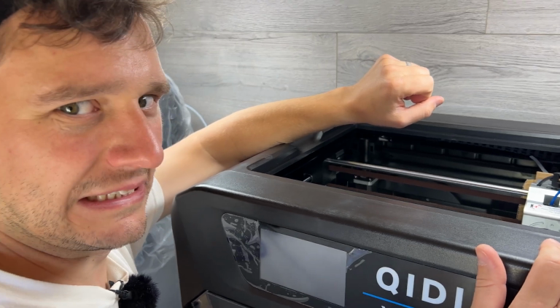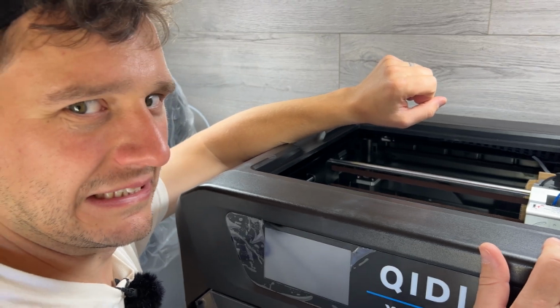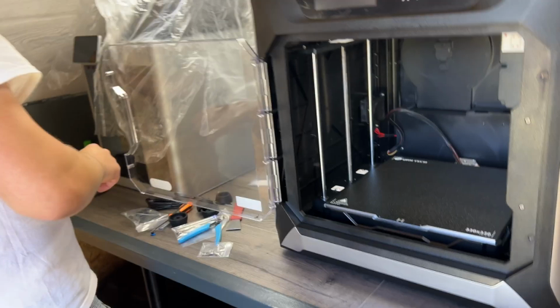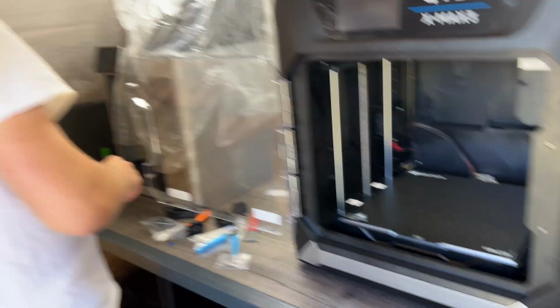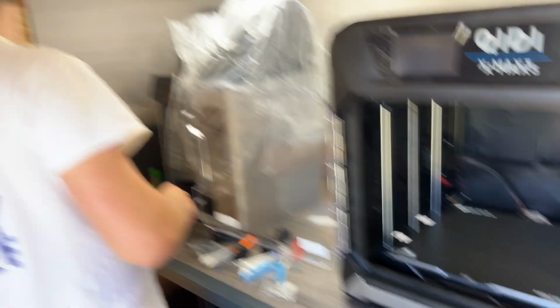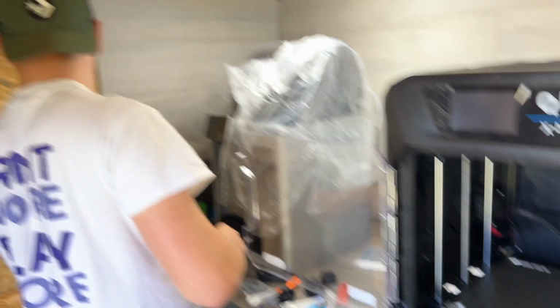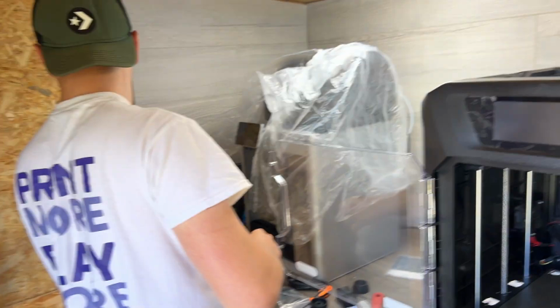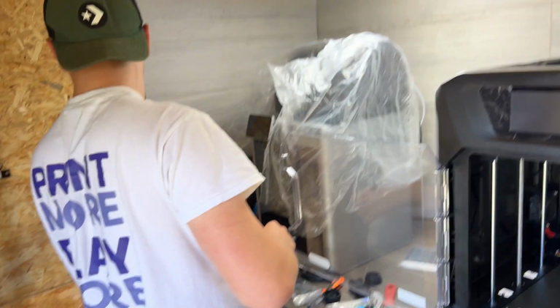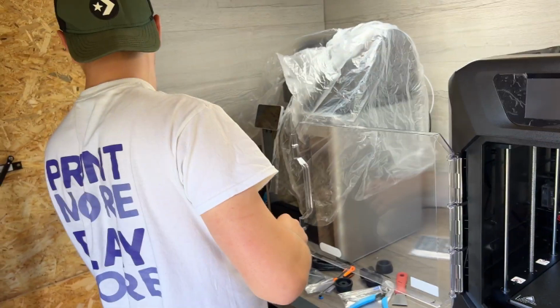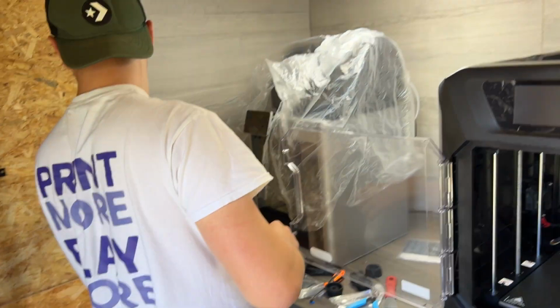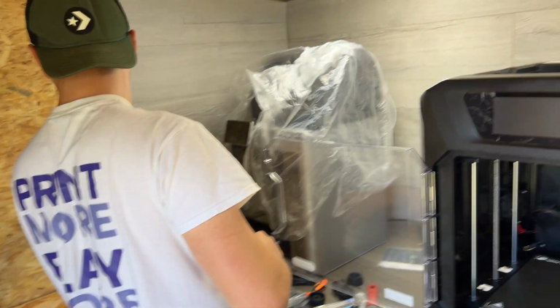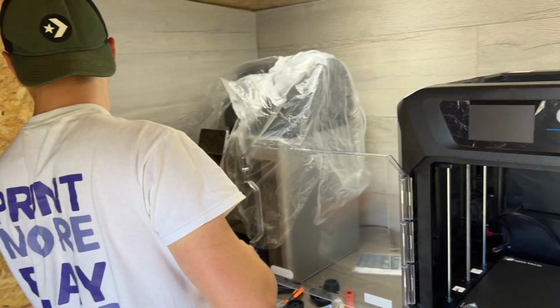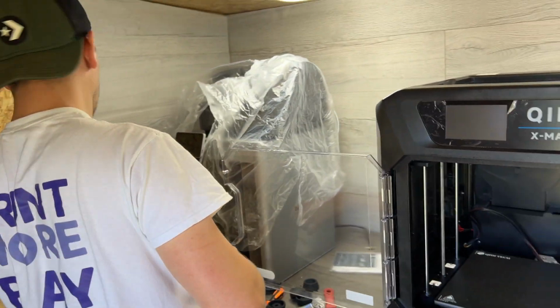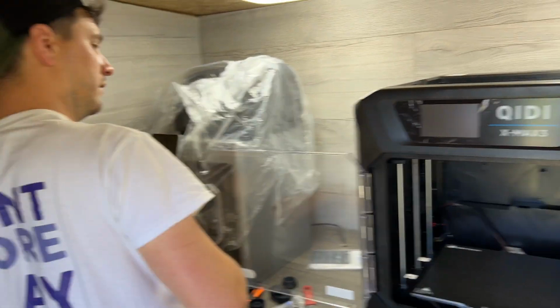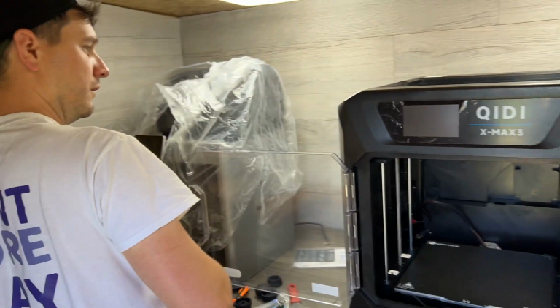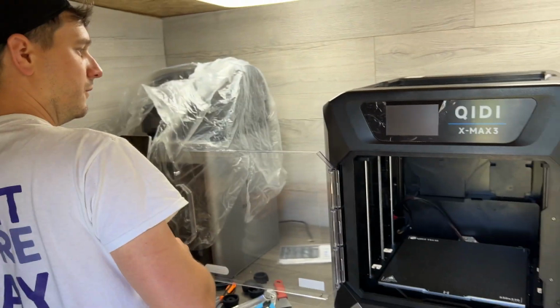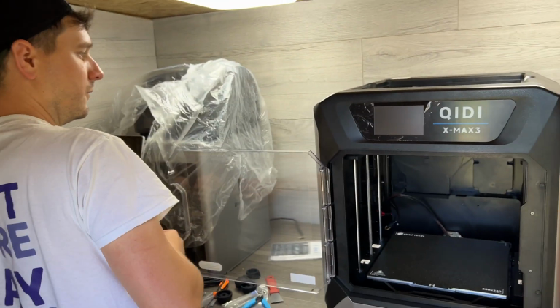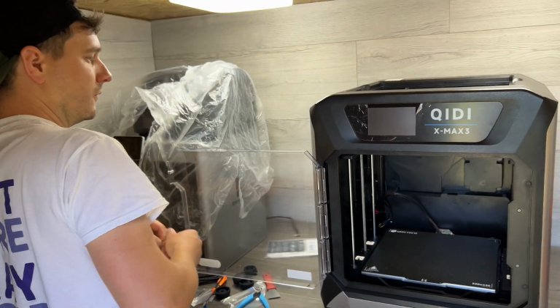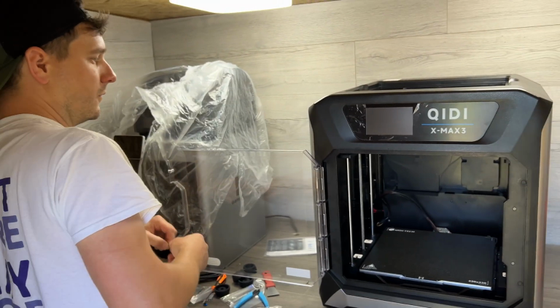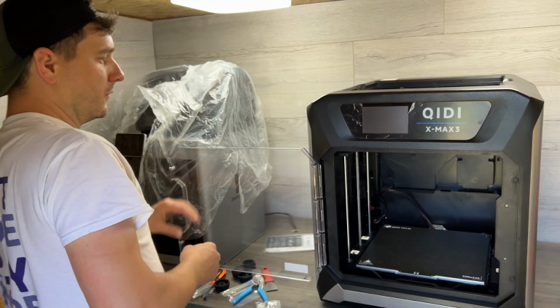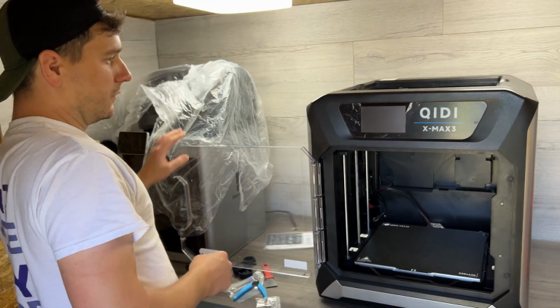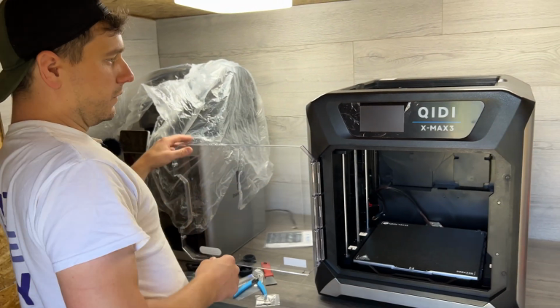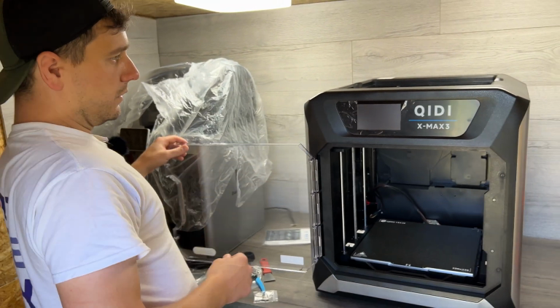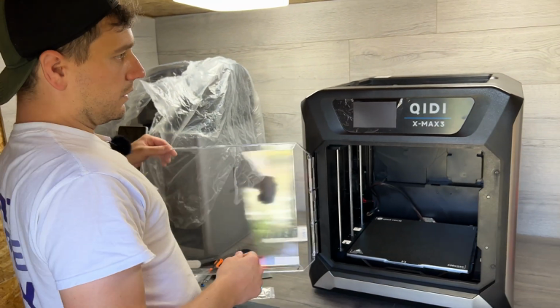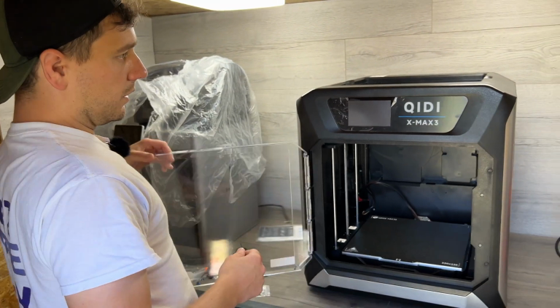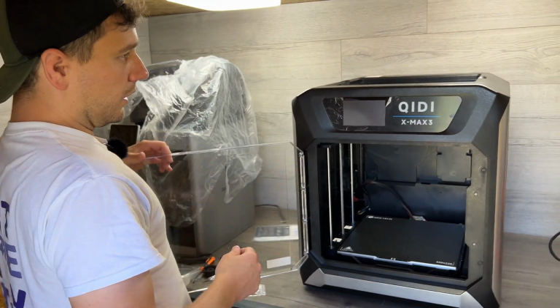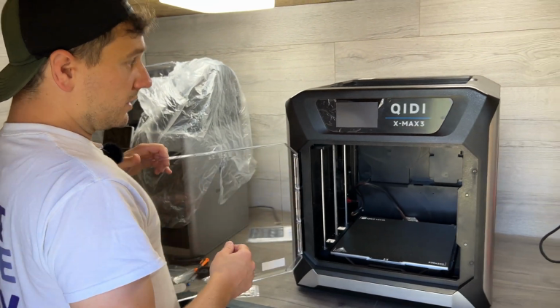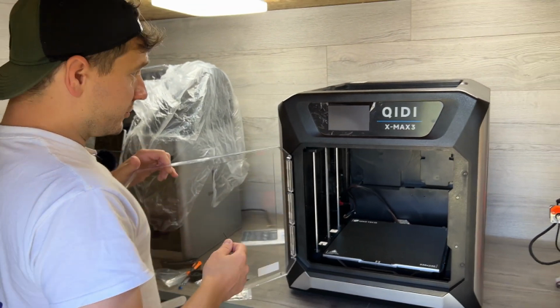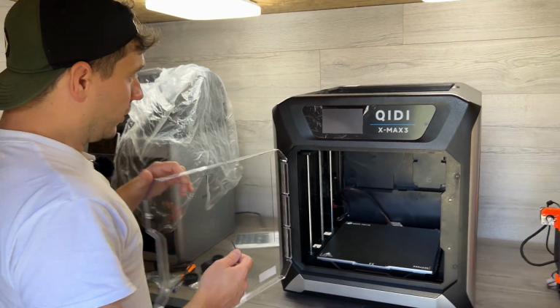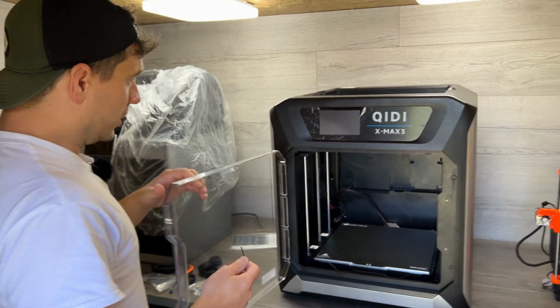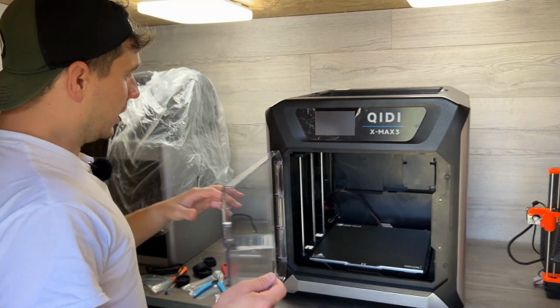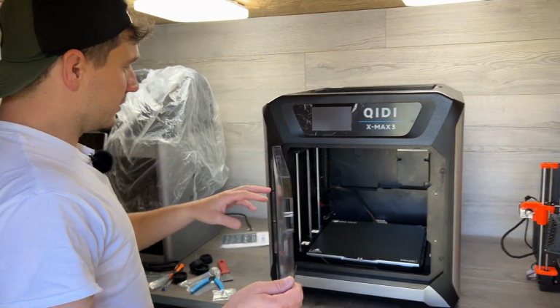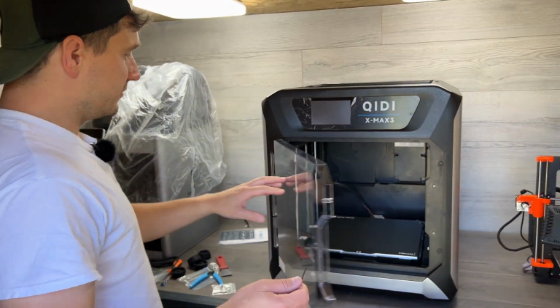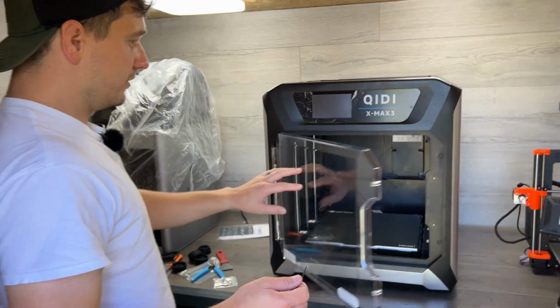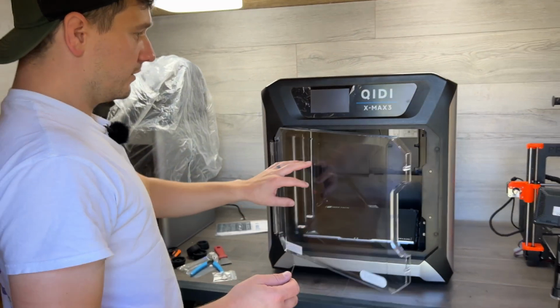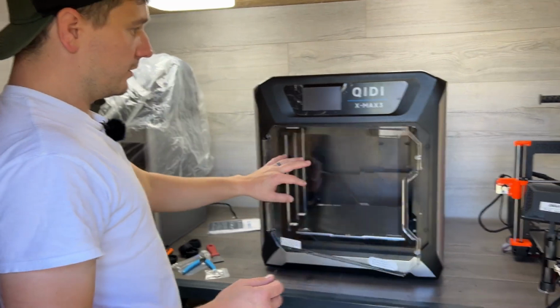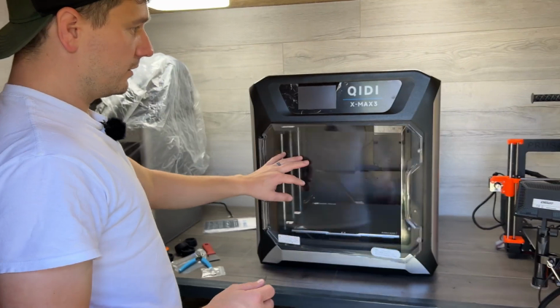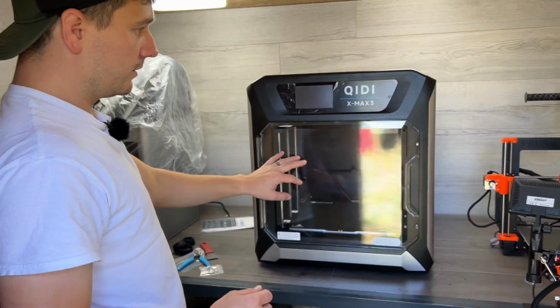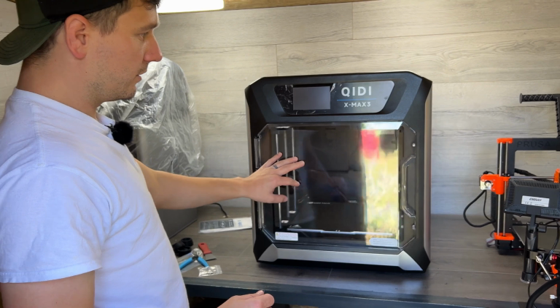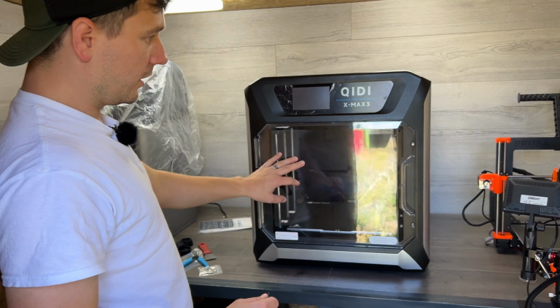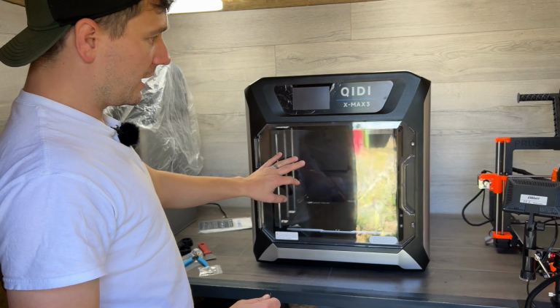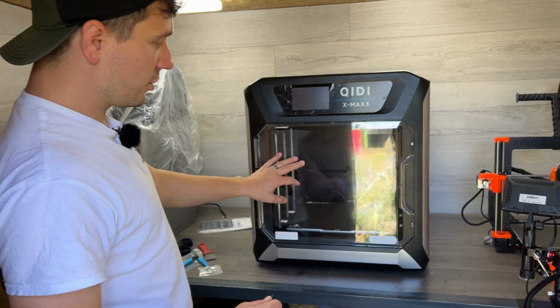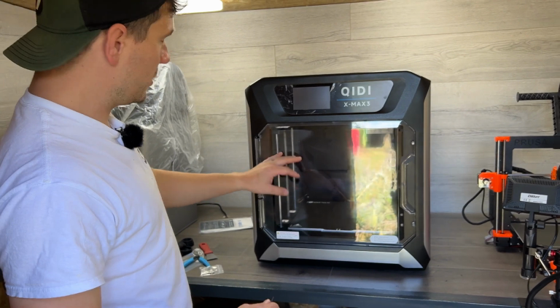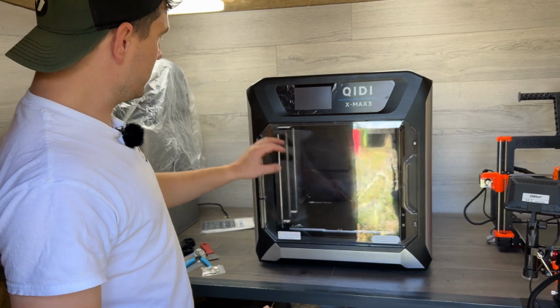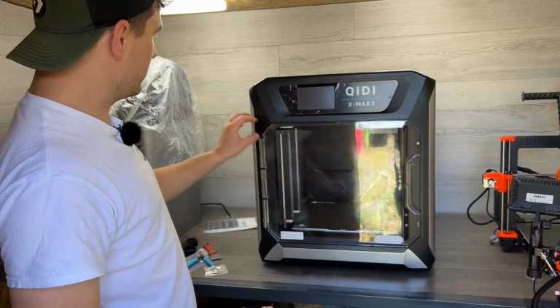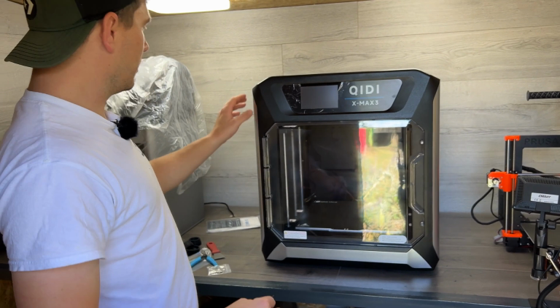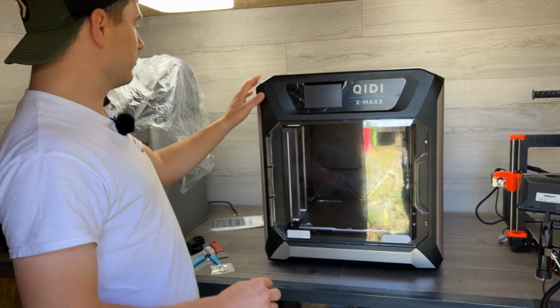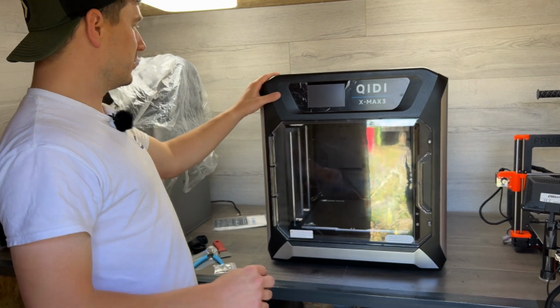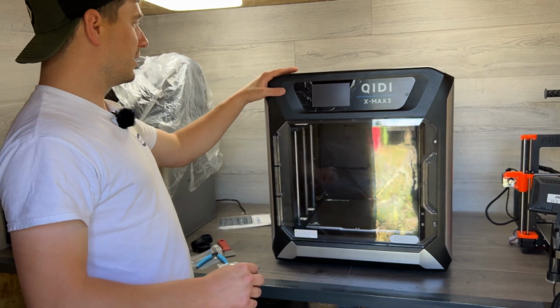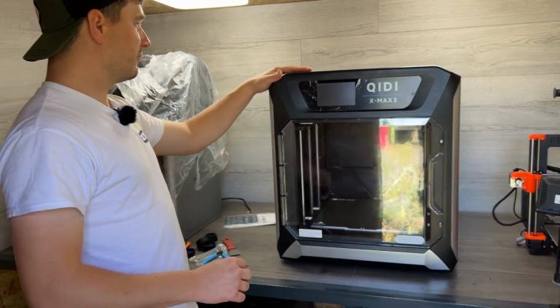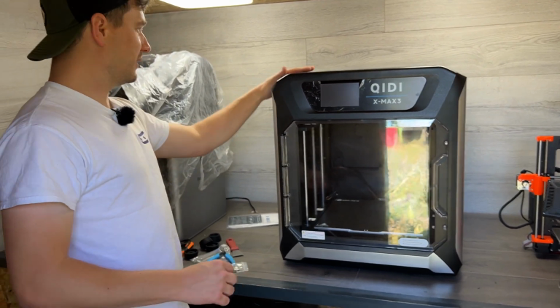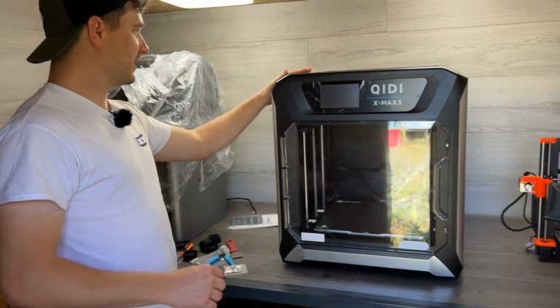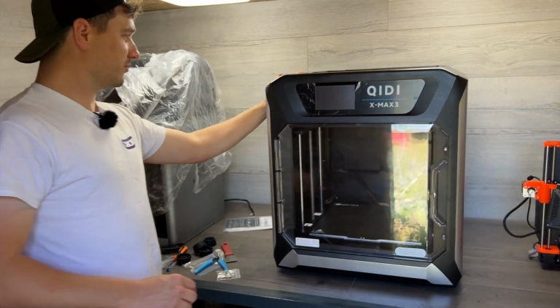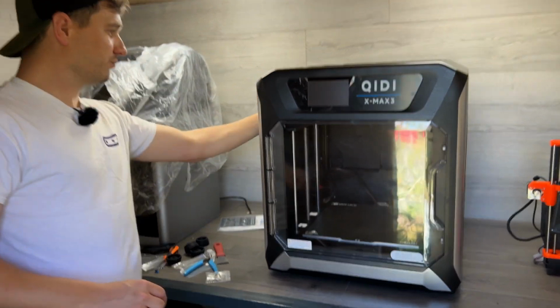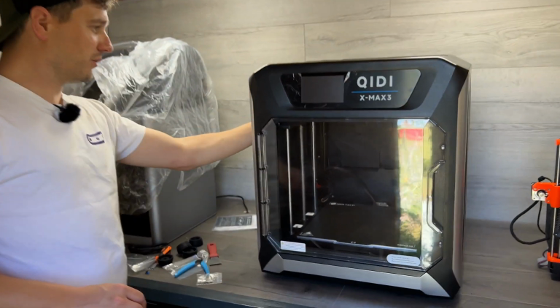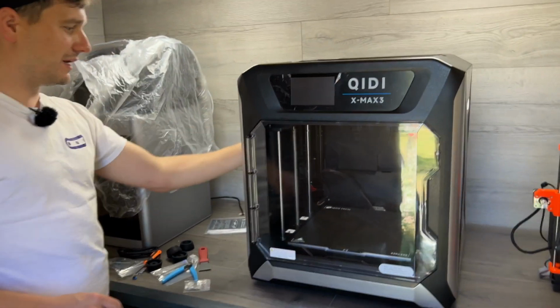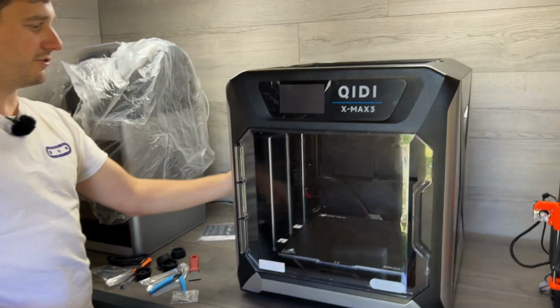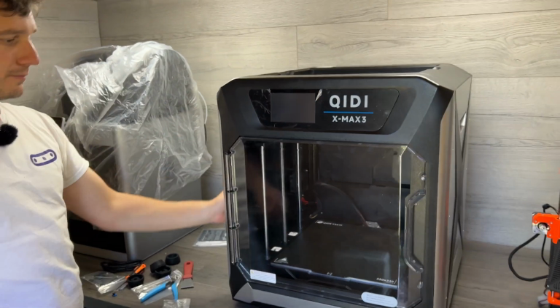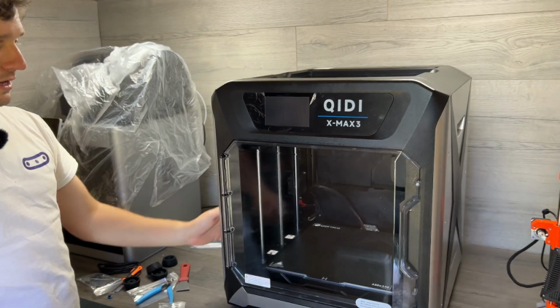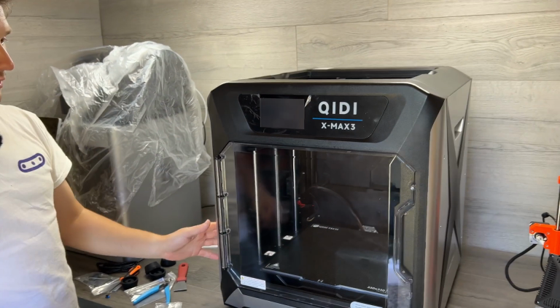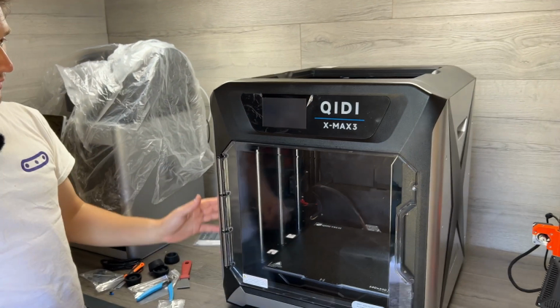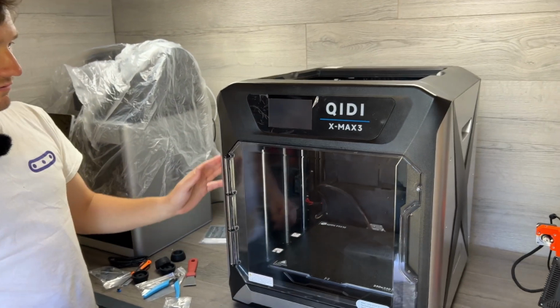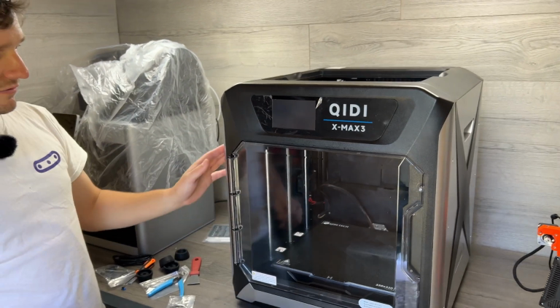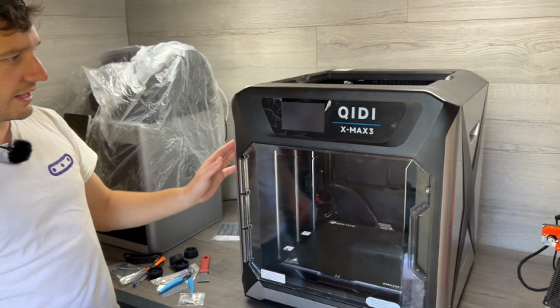What do you think of the looks of it? I think it's quite nice. I actually think it's a really smart looking thing.